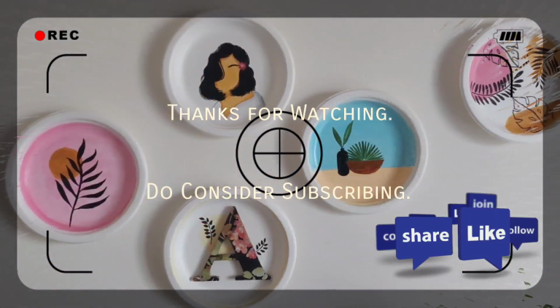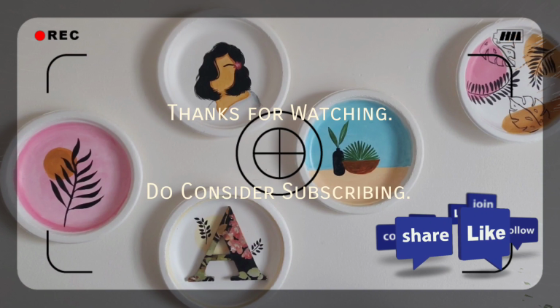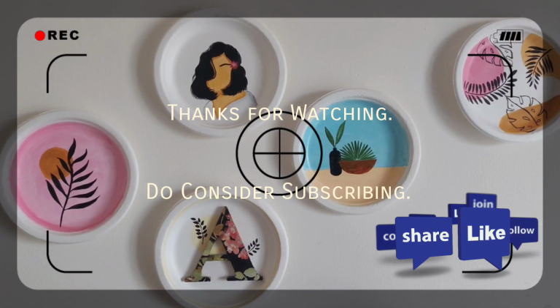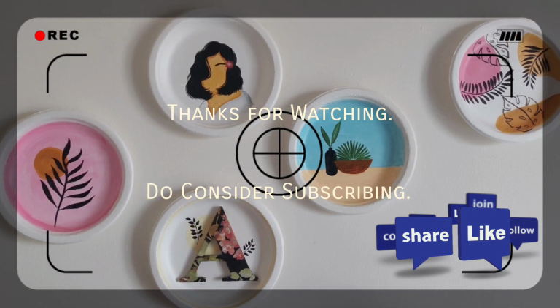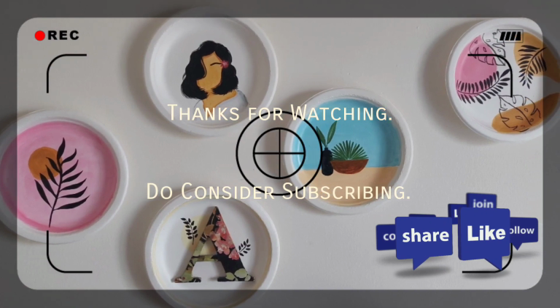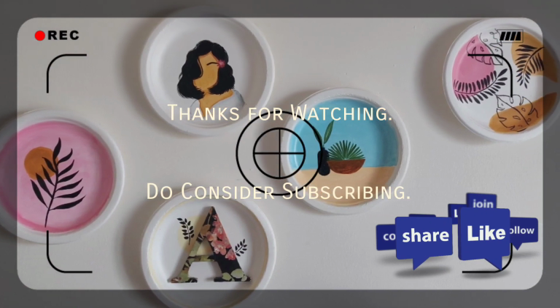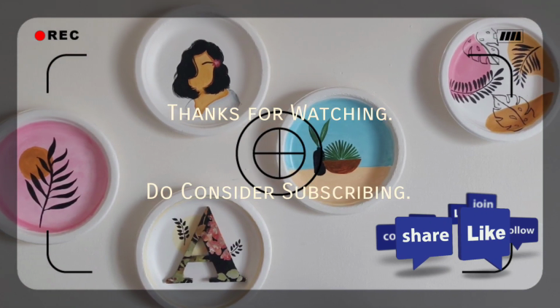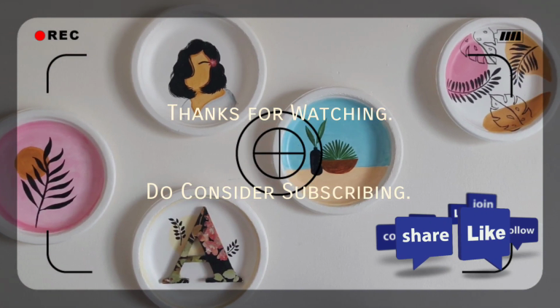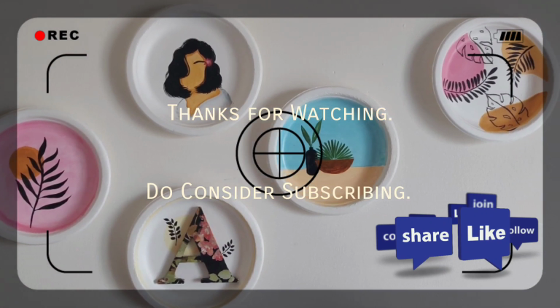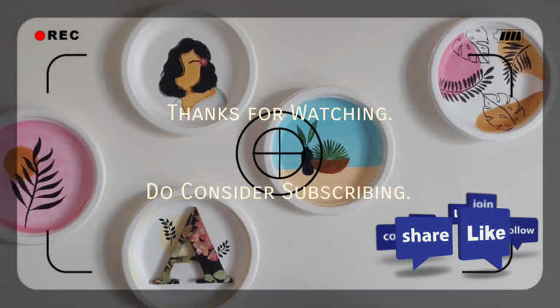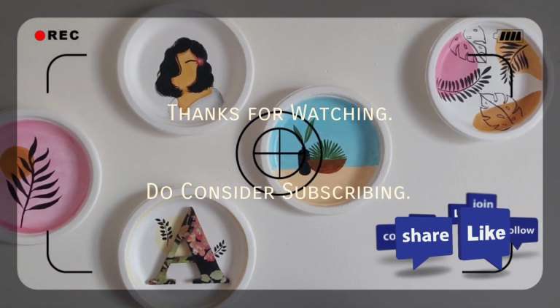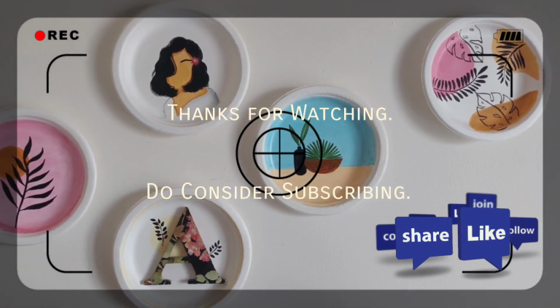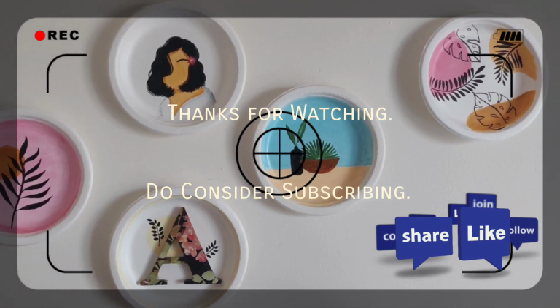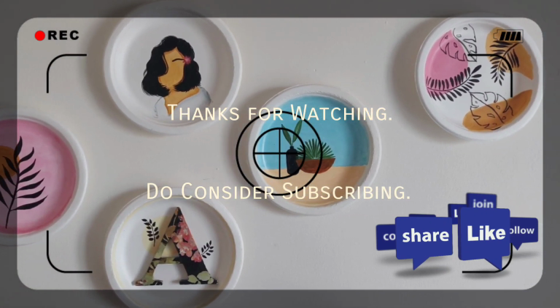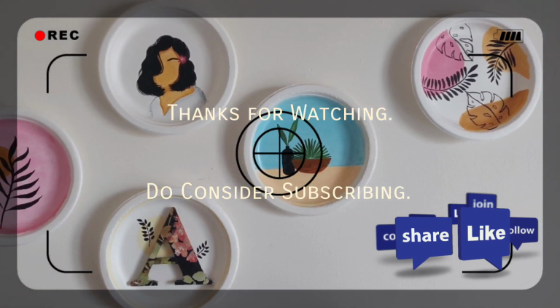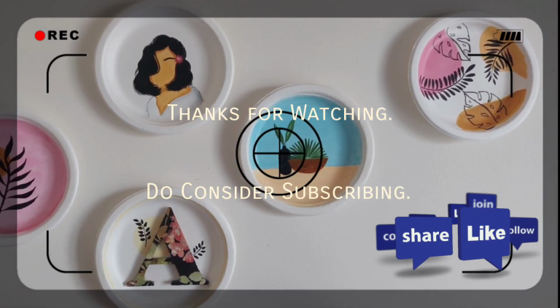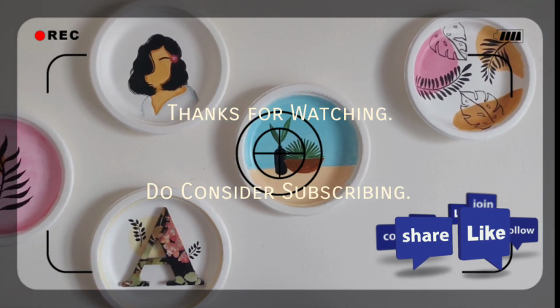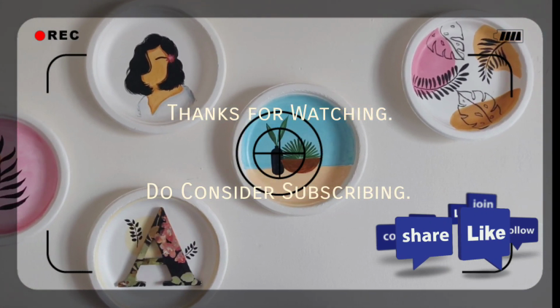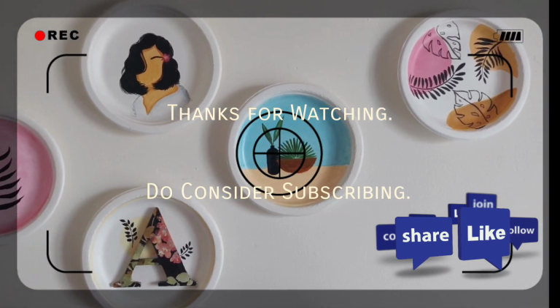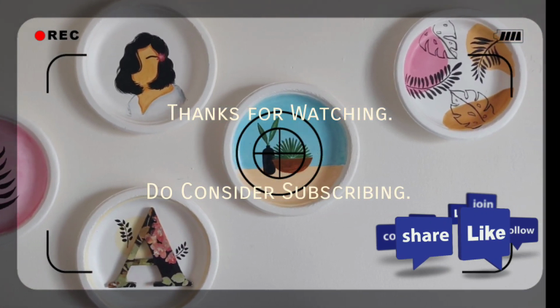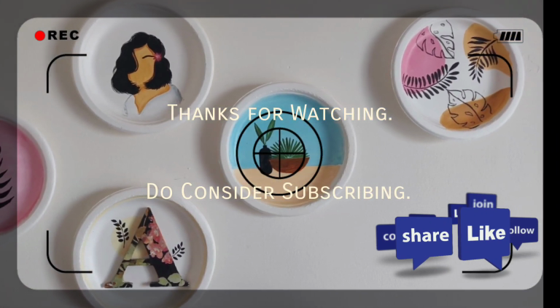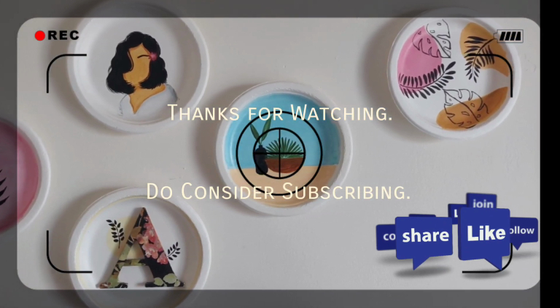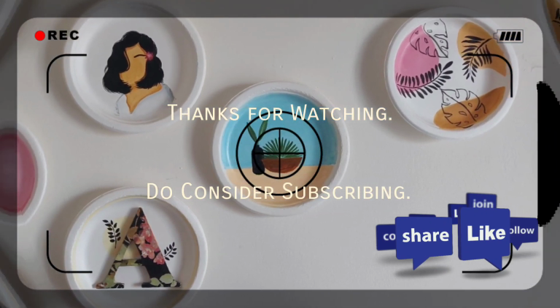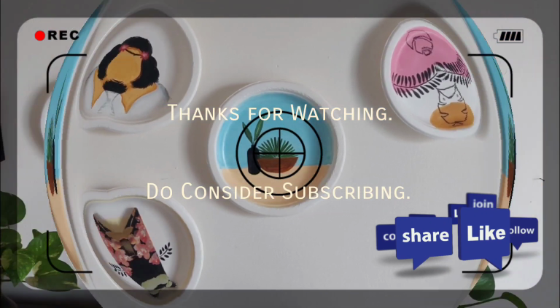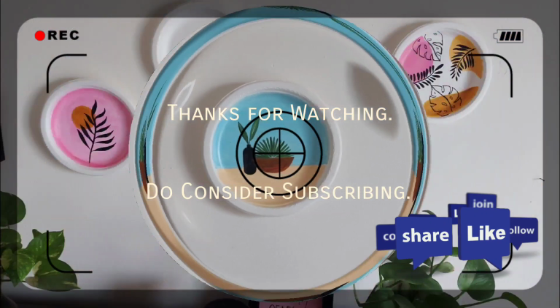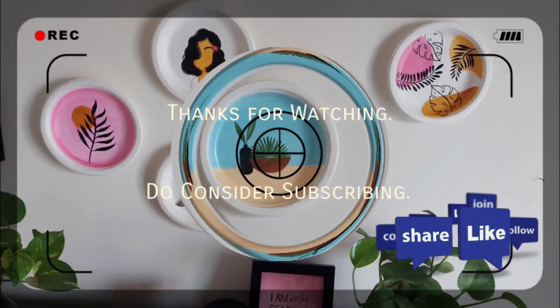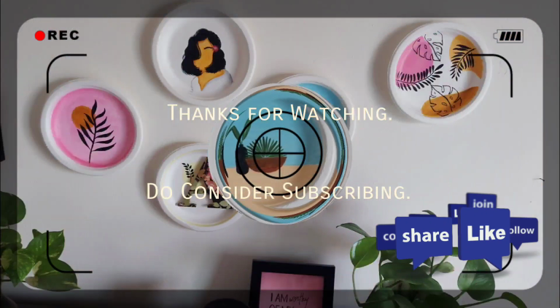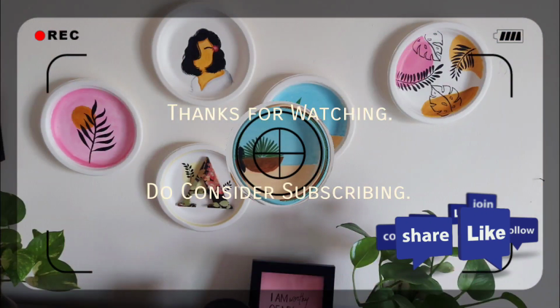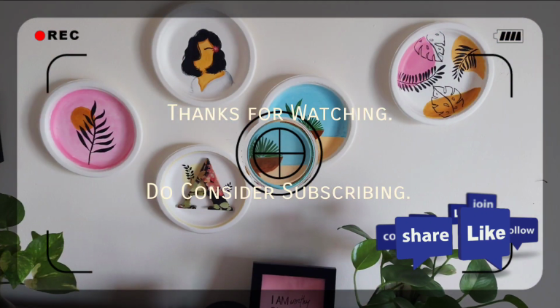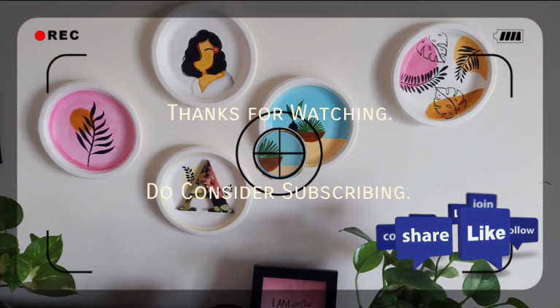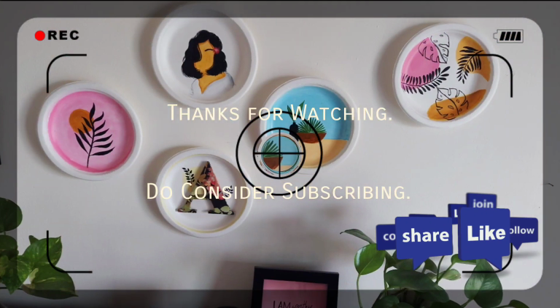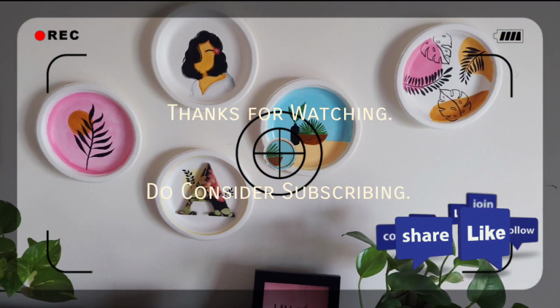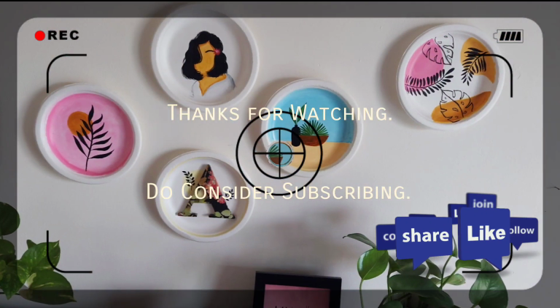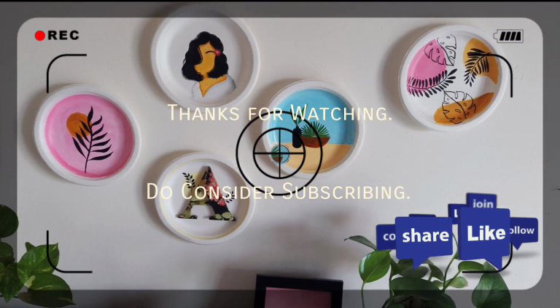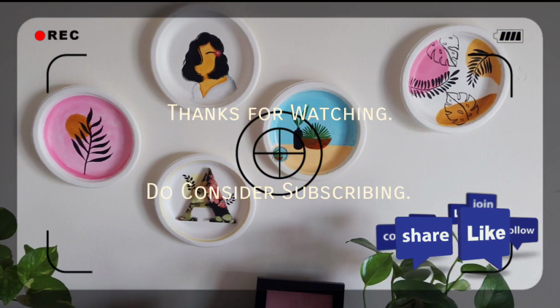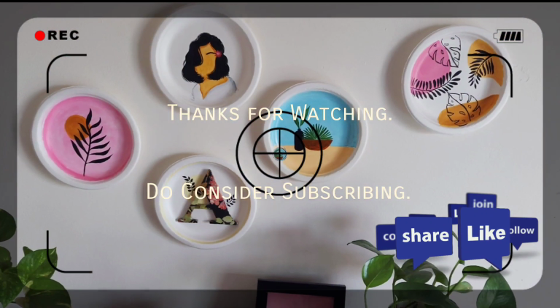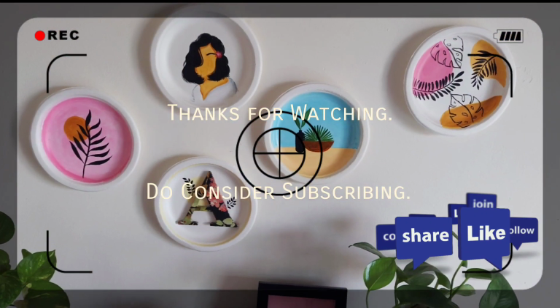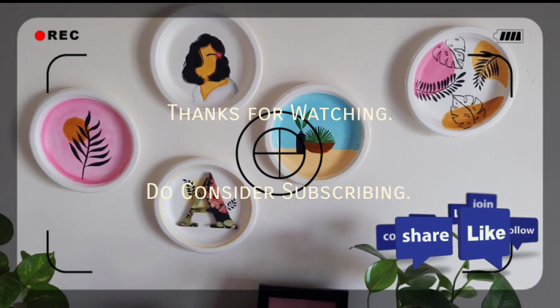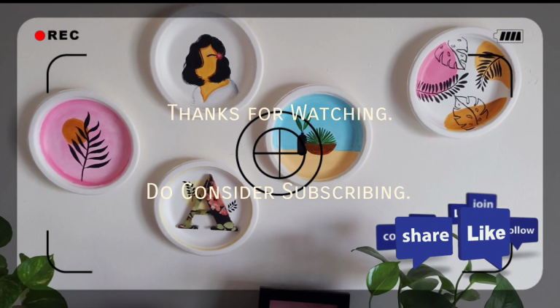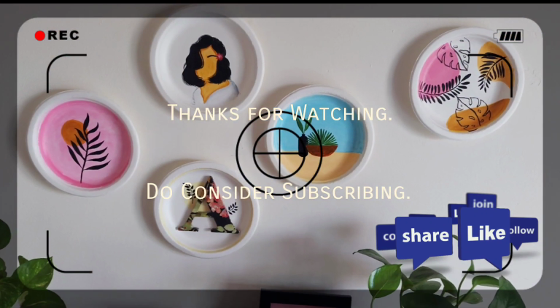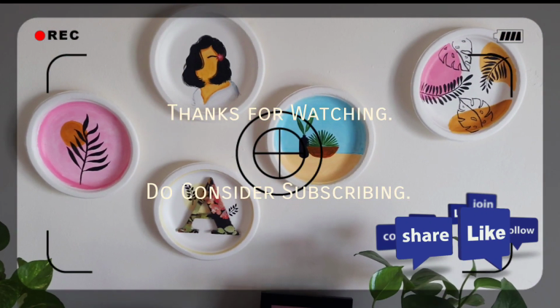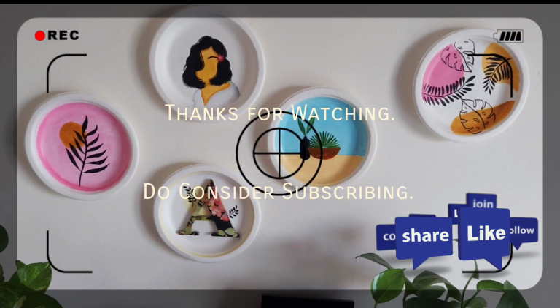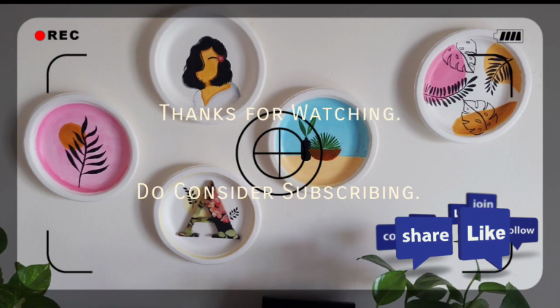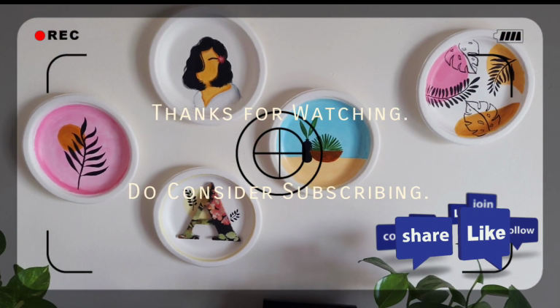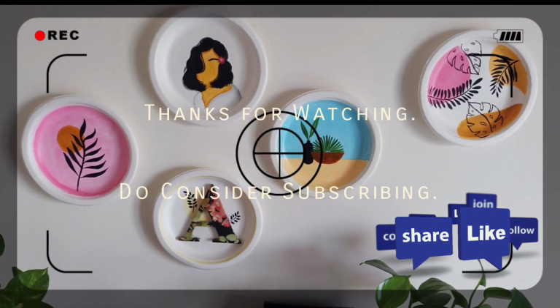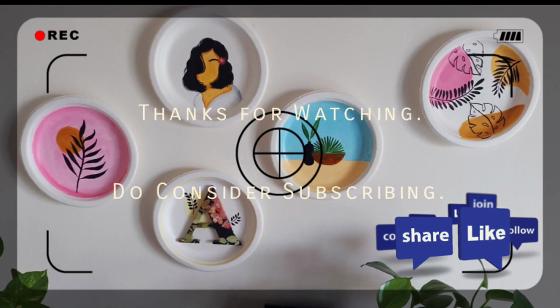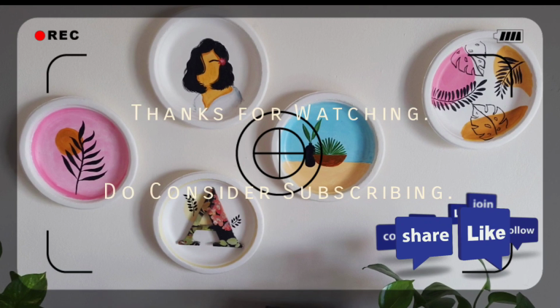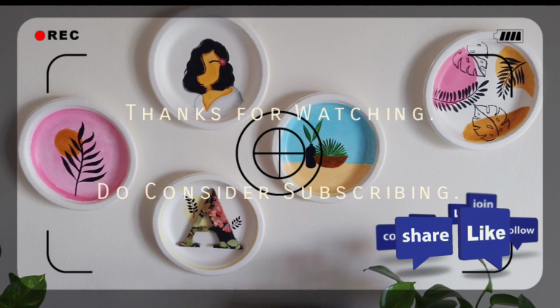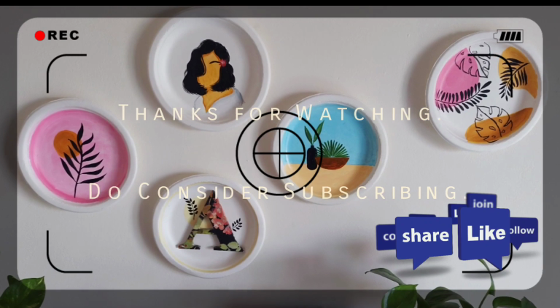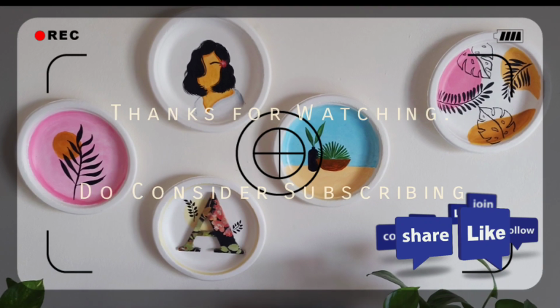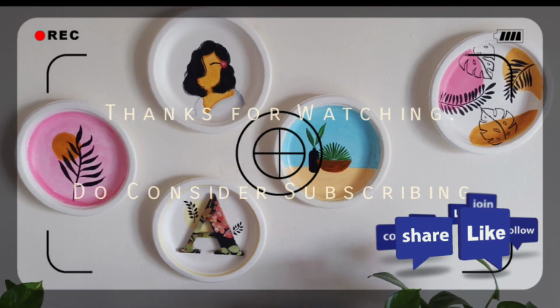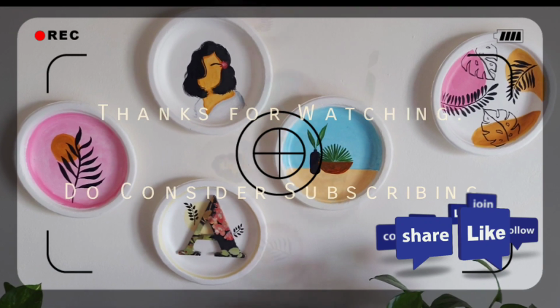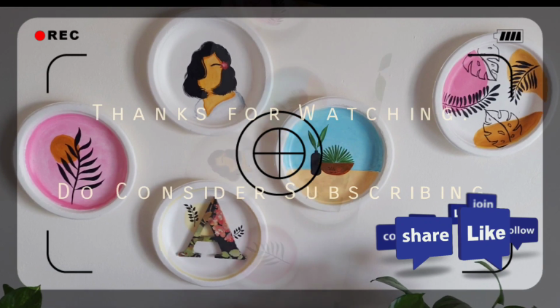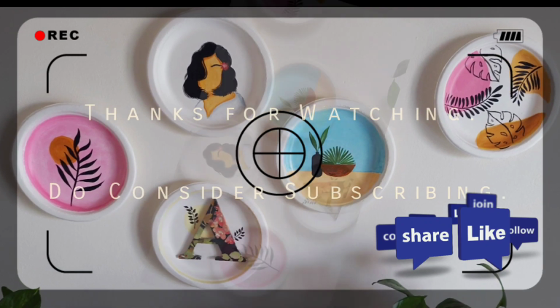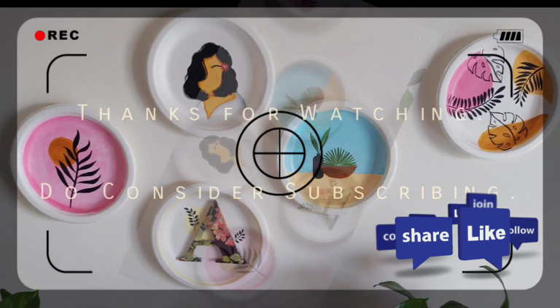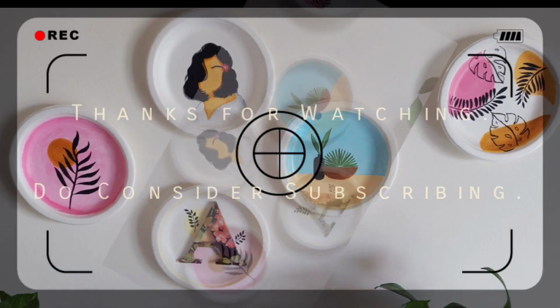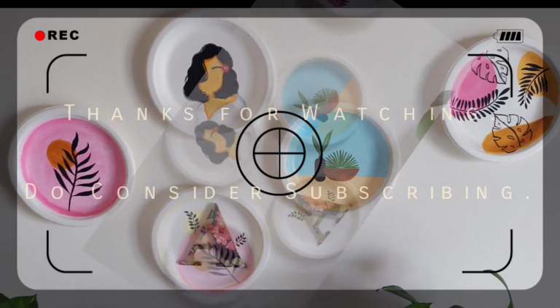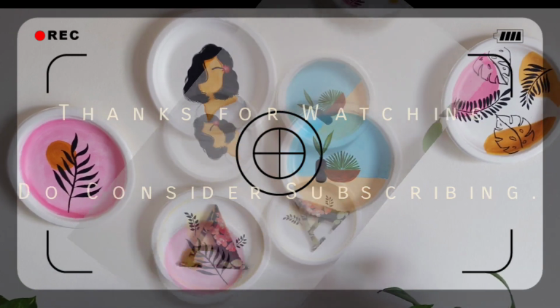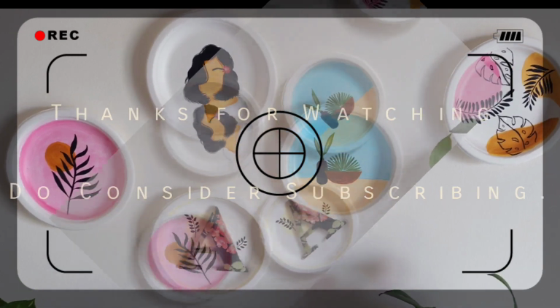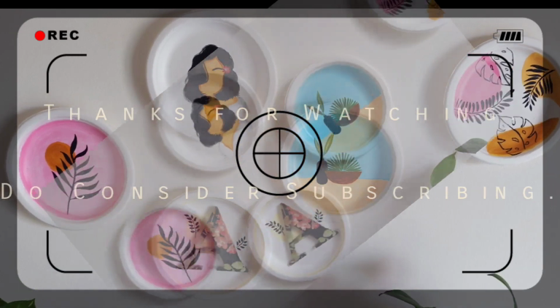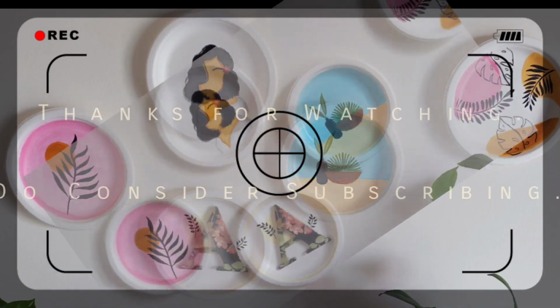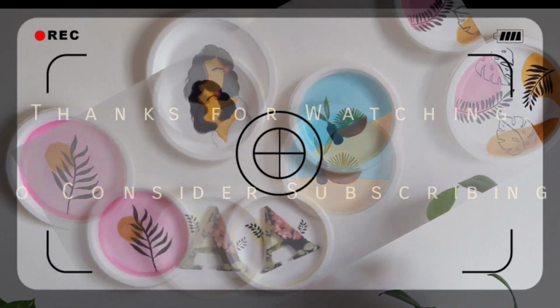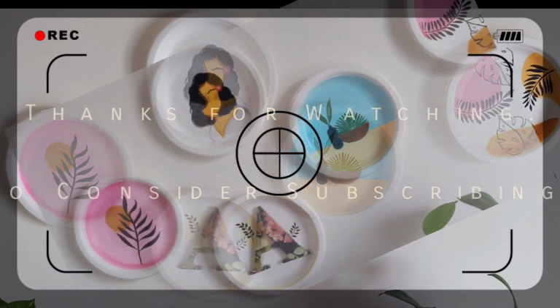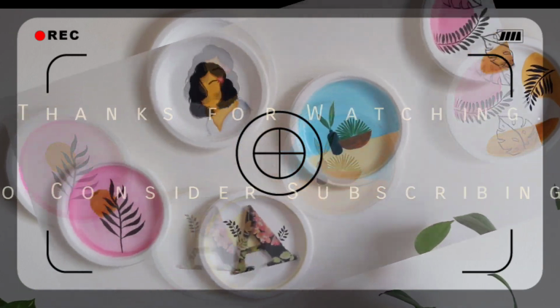So guys, how do you feel about it? Please tell me in the comments. If you want to try it, don't forget to share it on my Instagram handle.